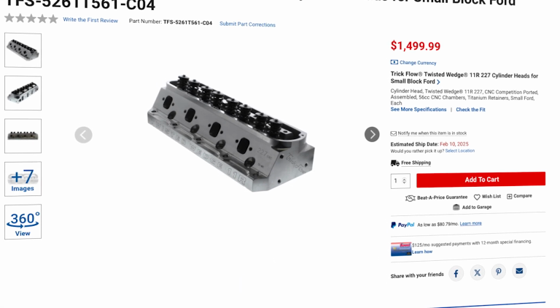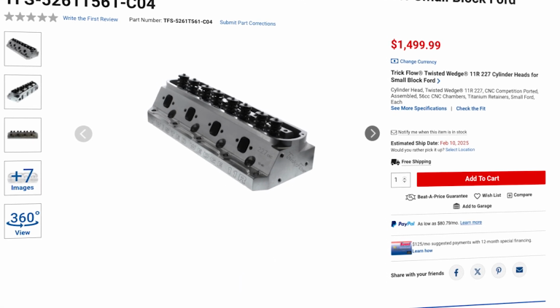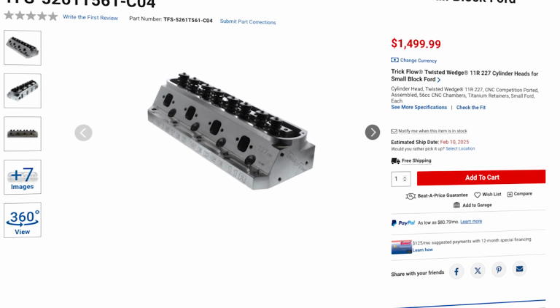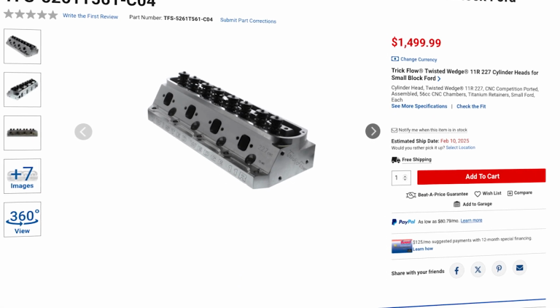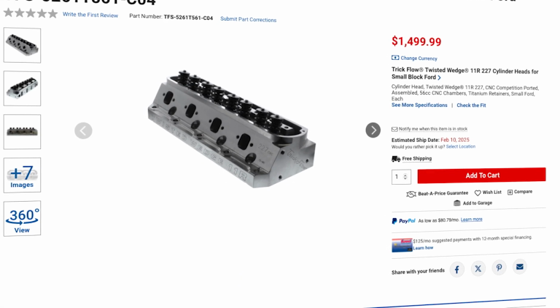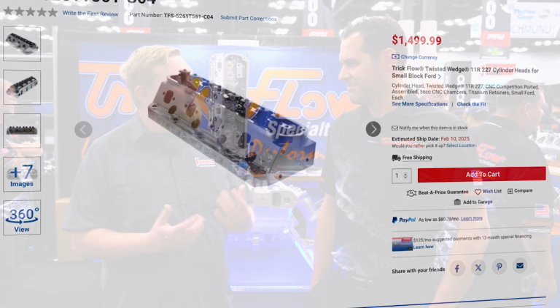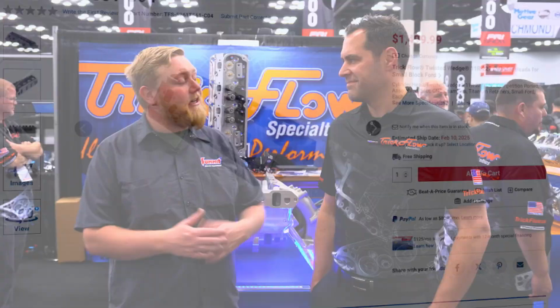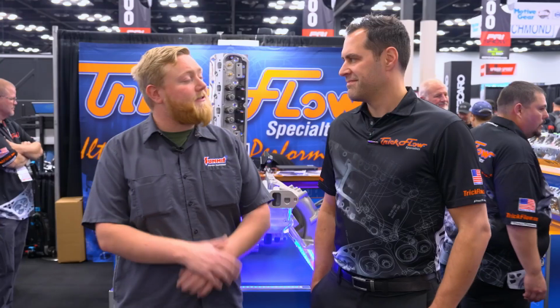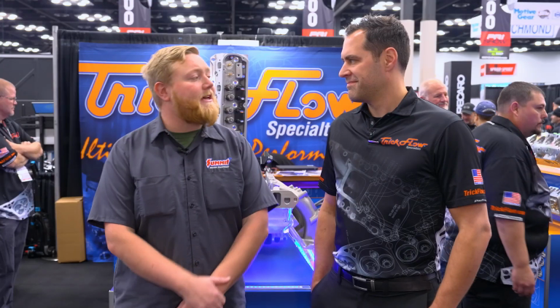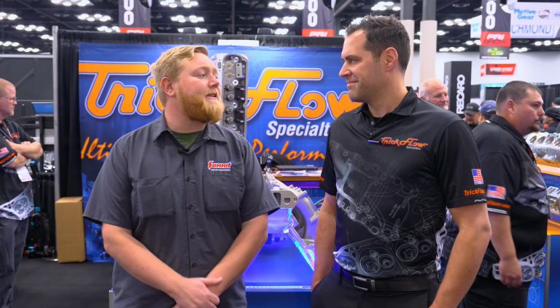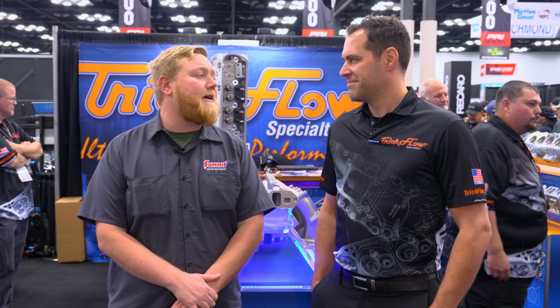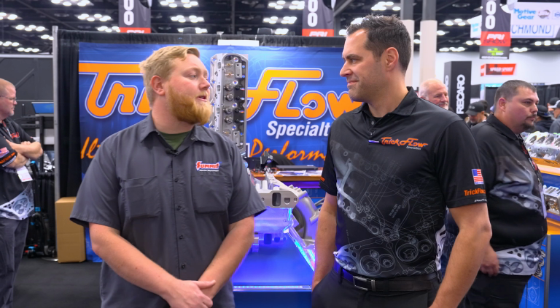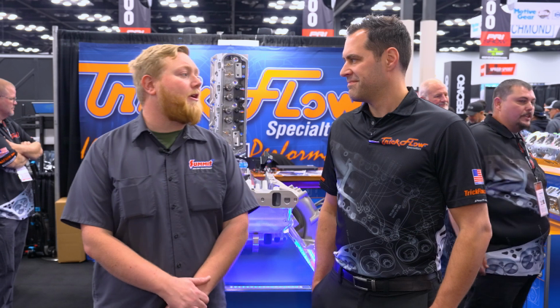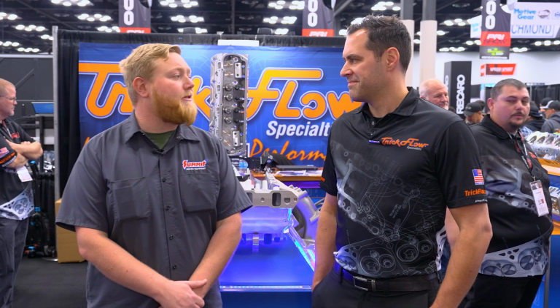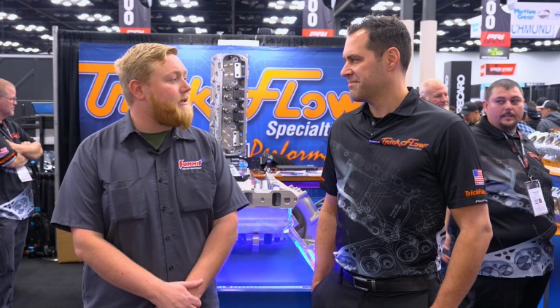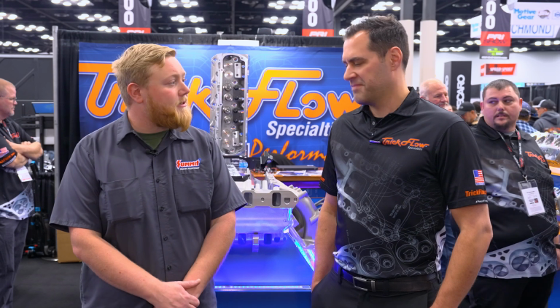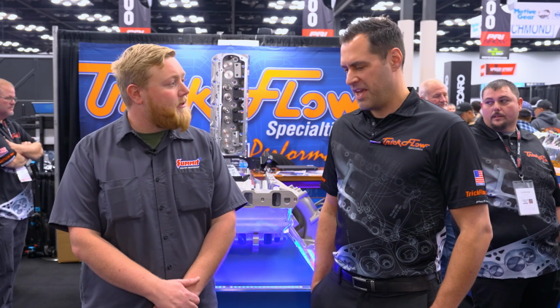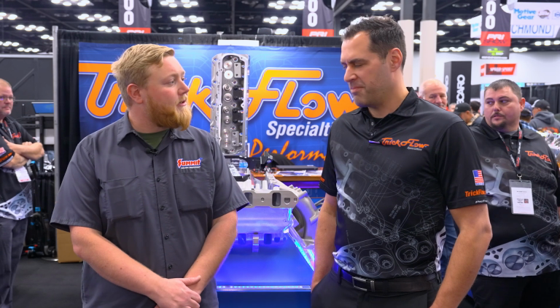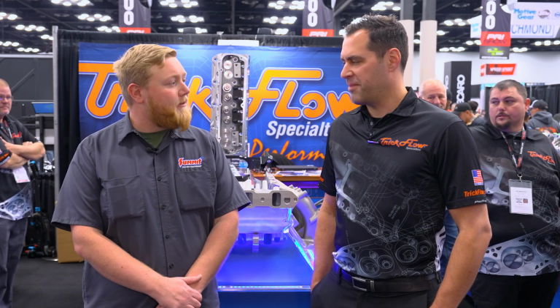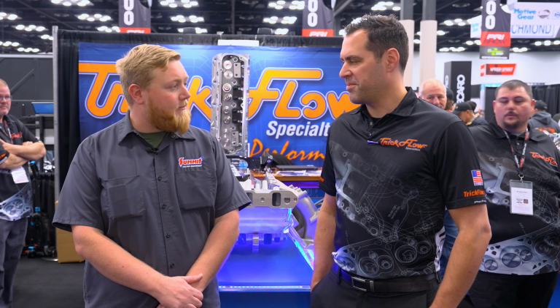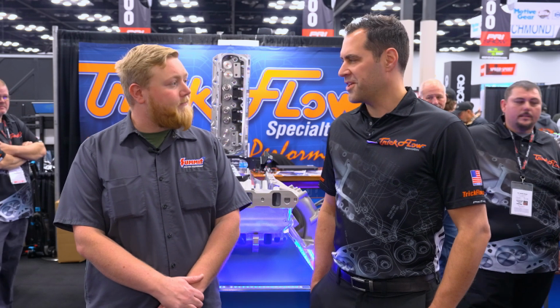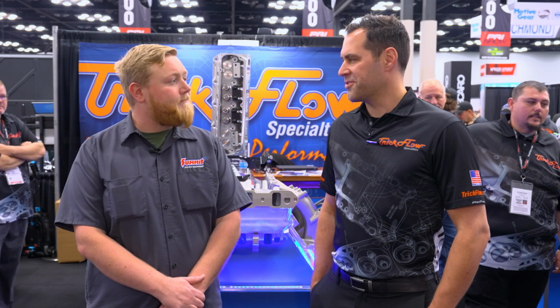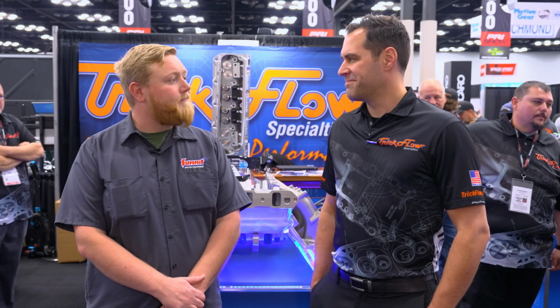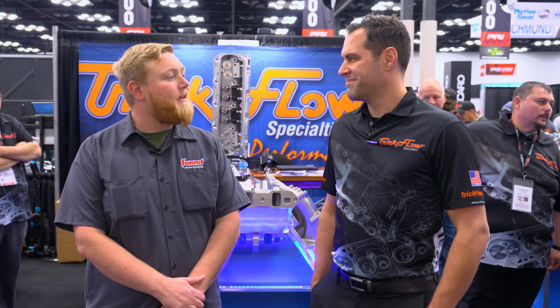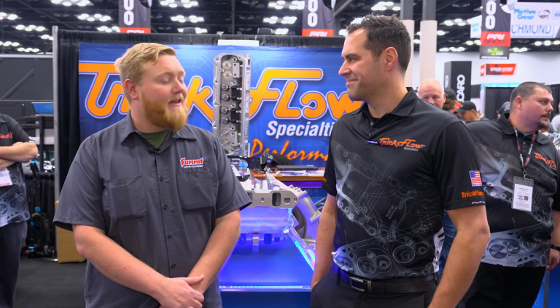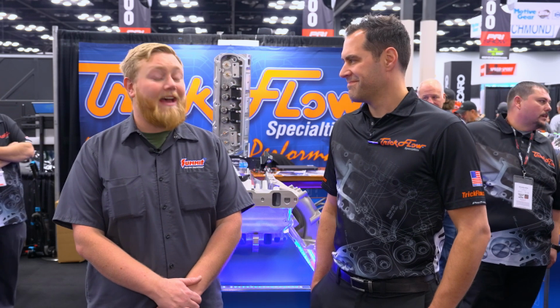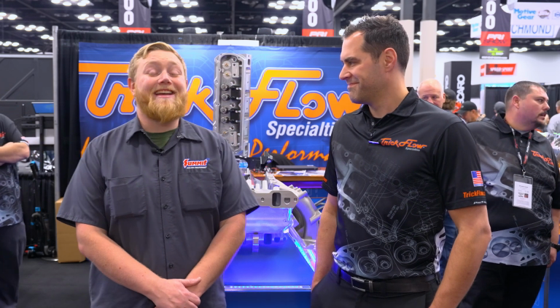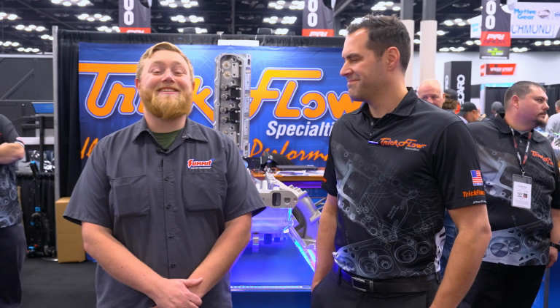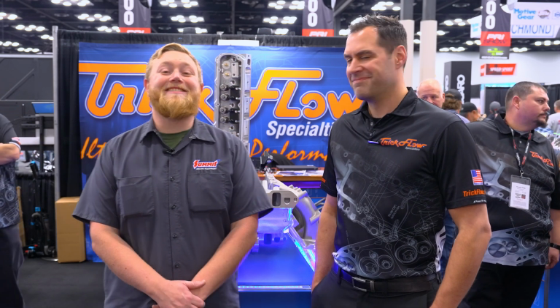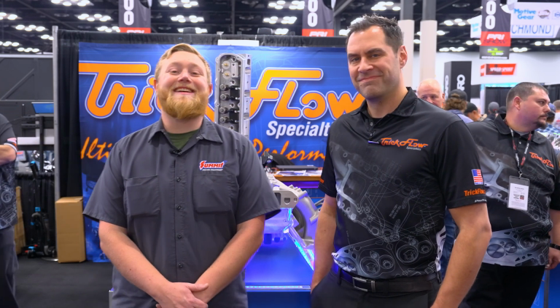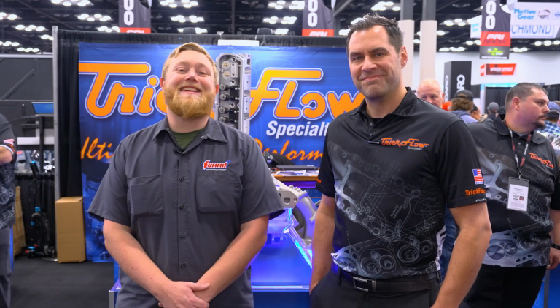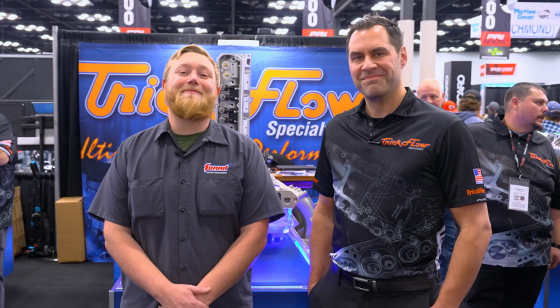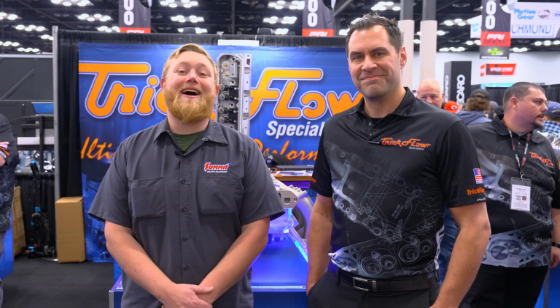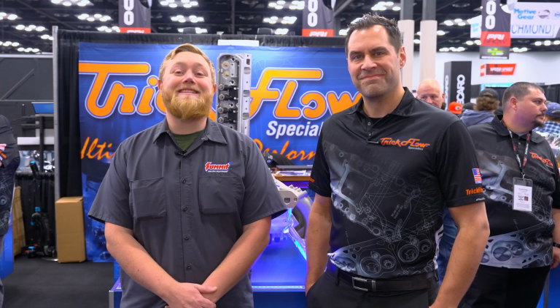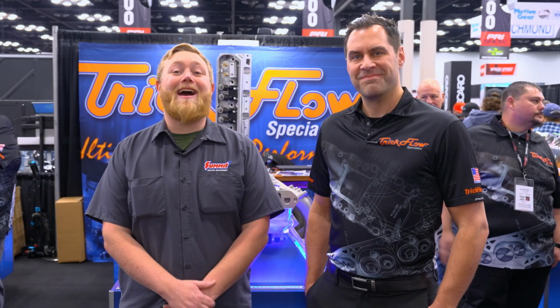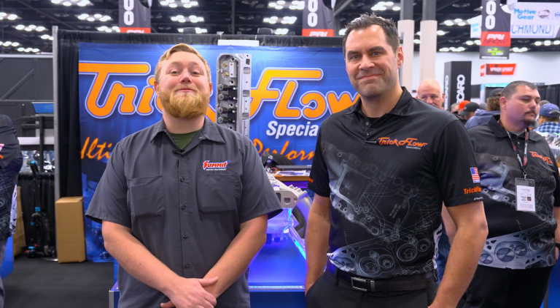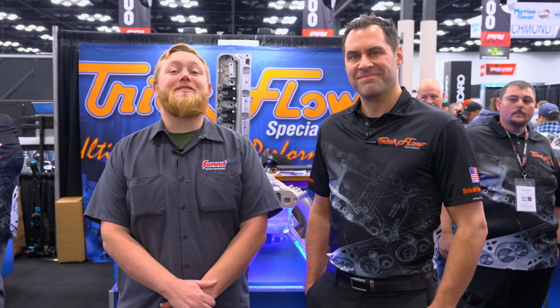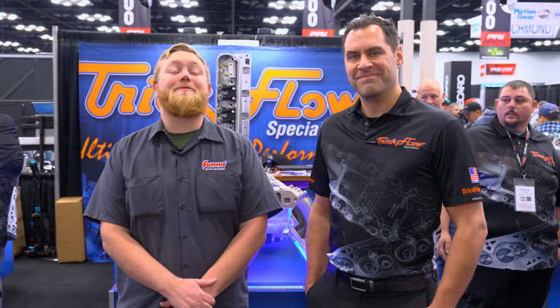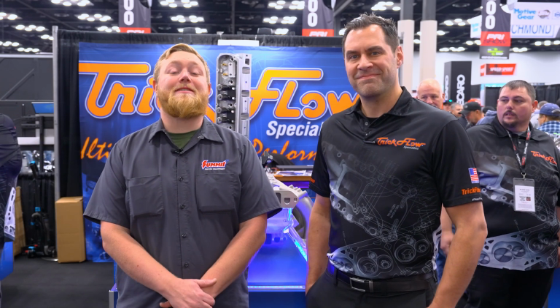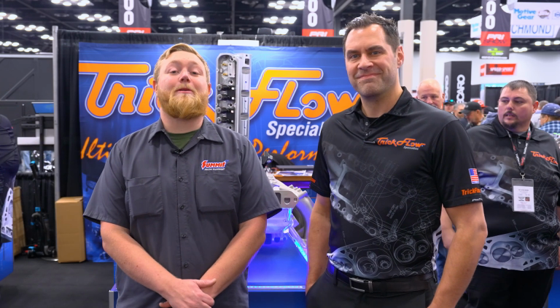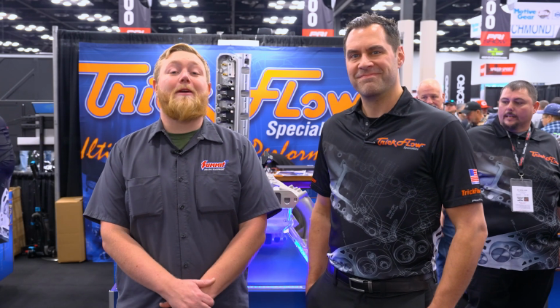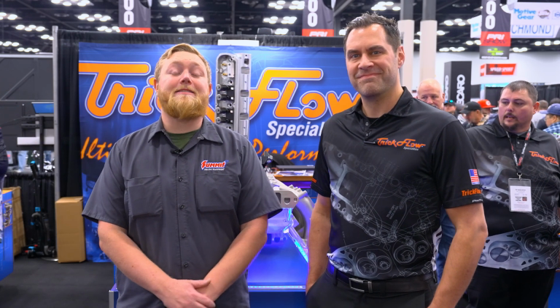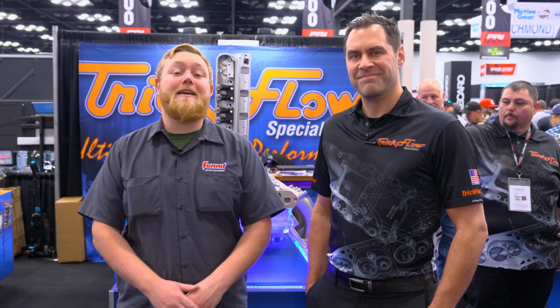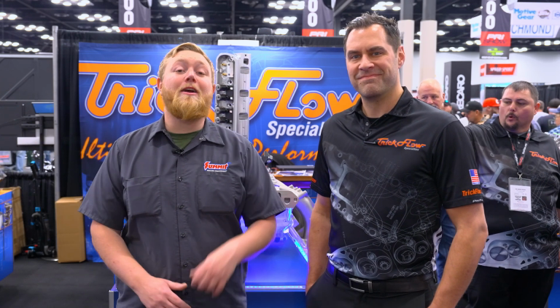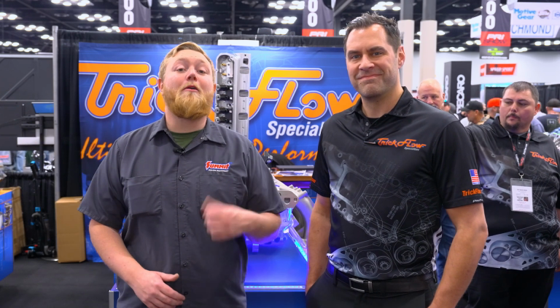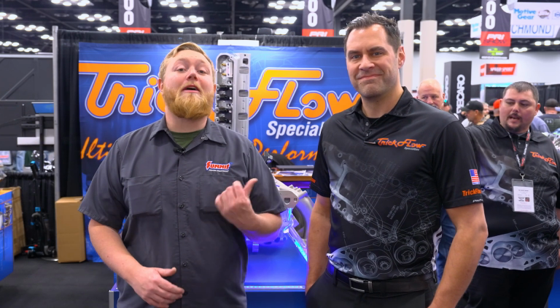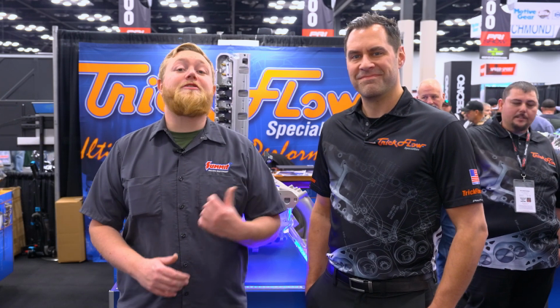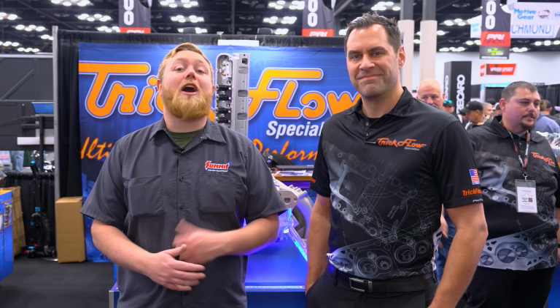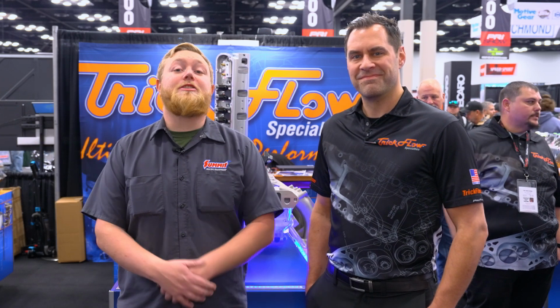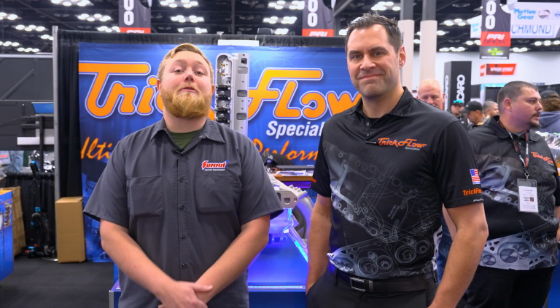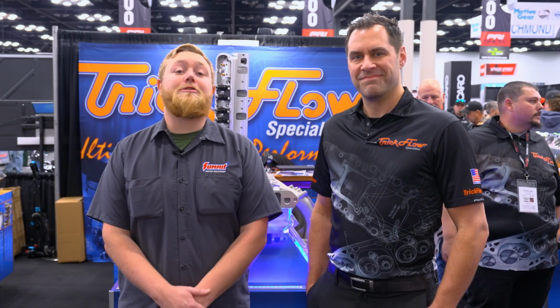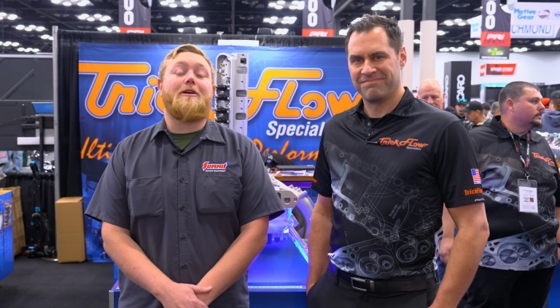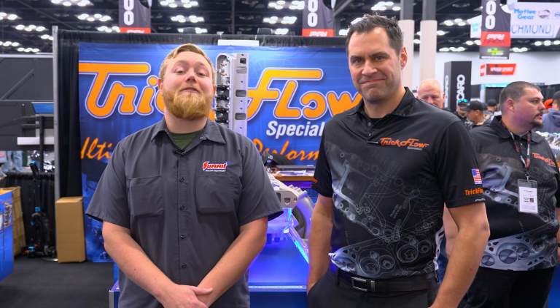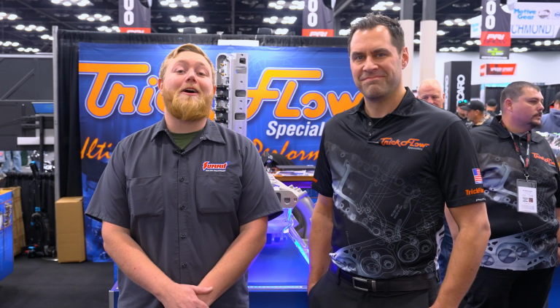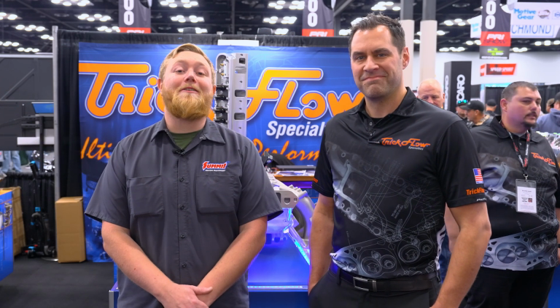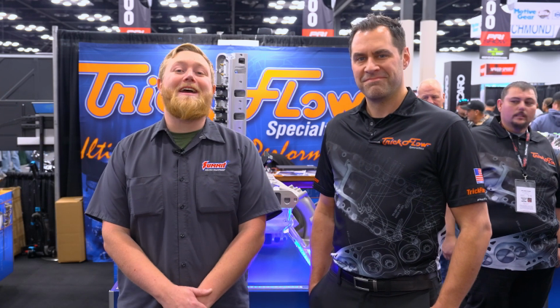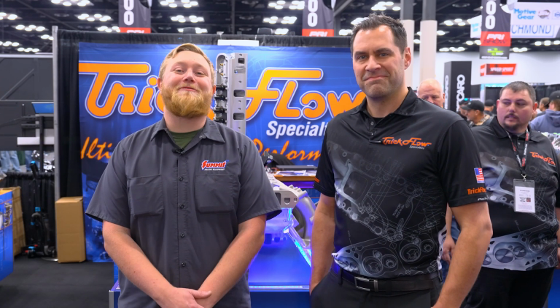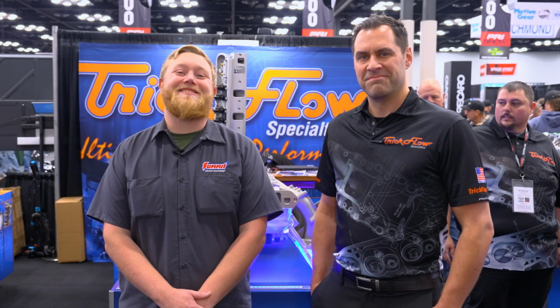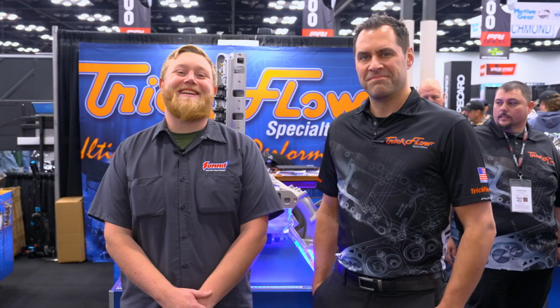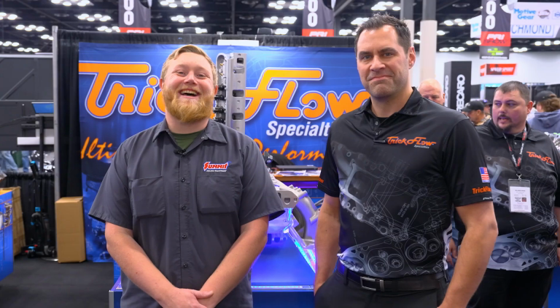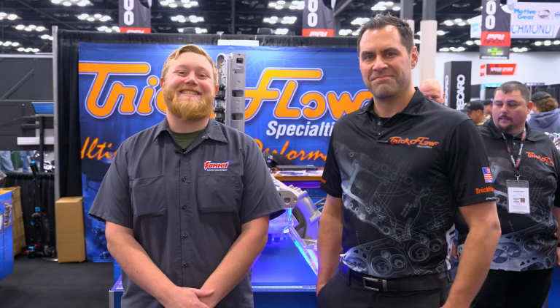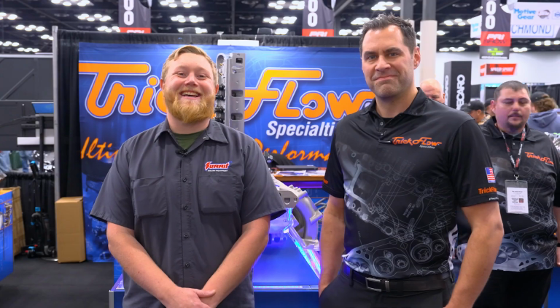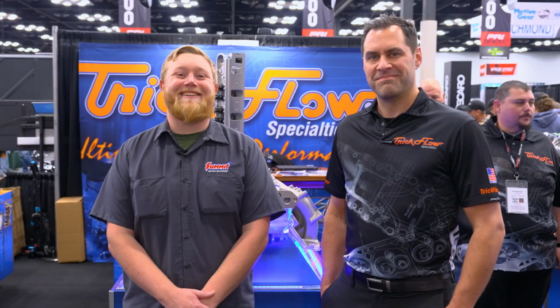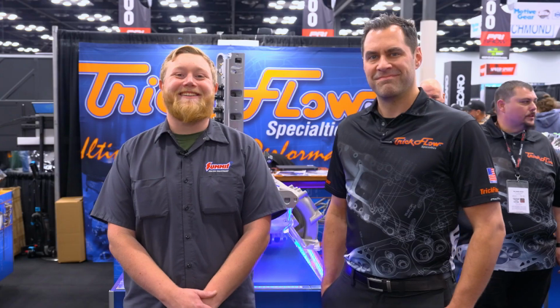It's been so much fun learning about these, Josh. Thanks for taking the time to talk to us. My pleasure. Until next time, I'm Justin with Summit Racing, here with Josh from Trick Flow — we'll see you guys later.